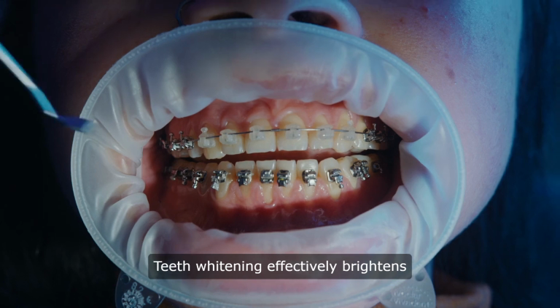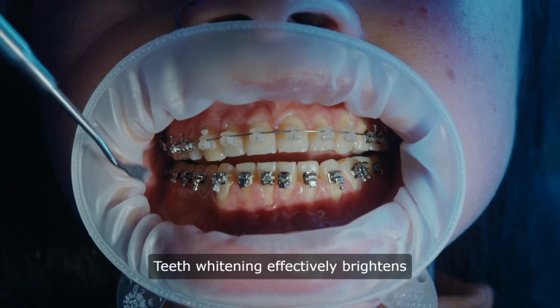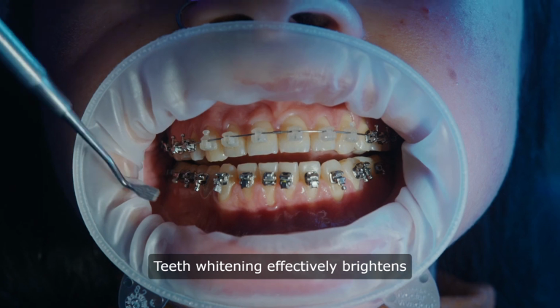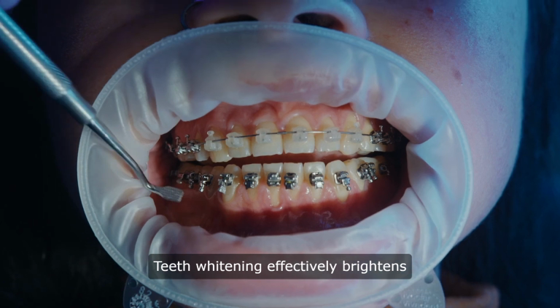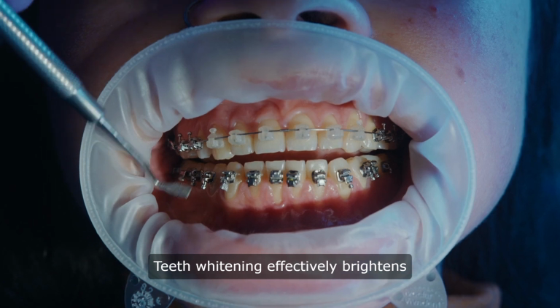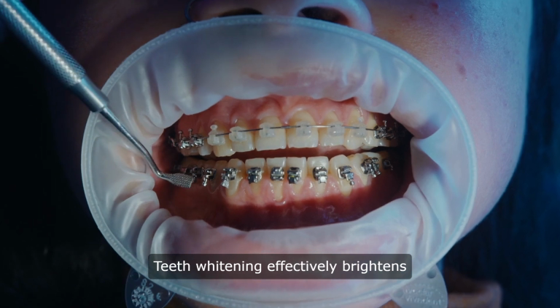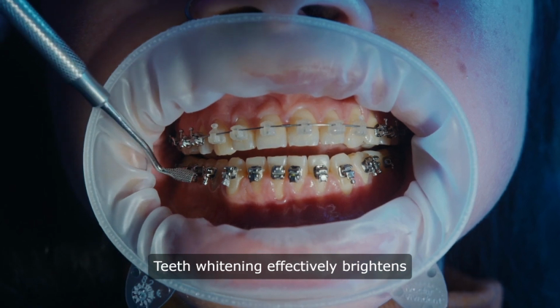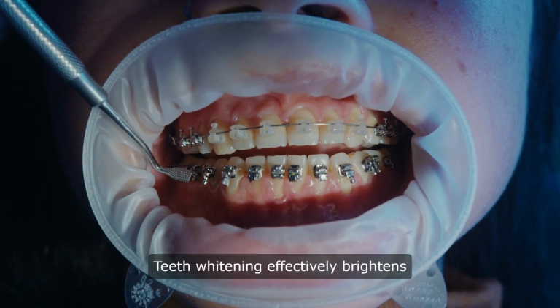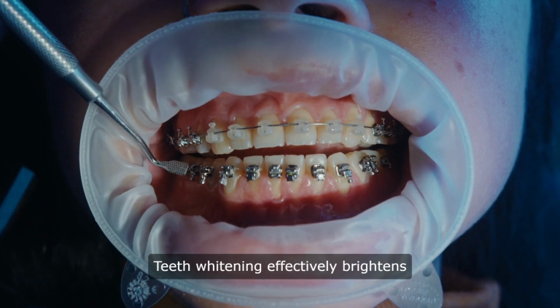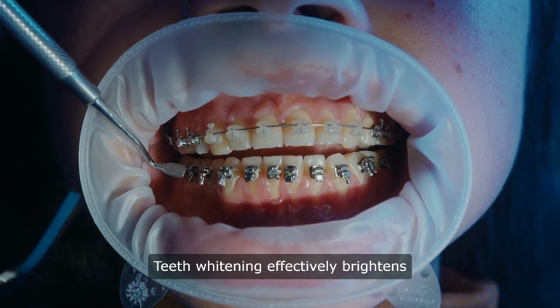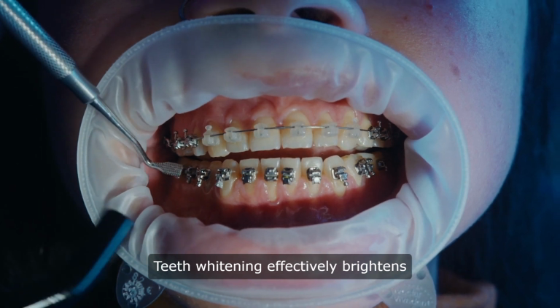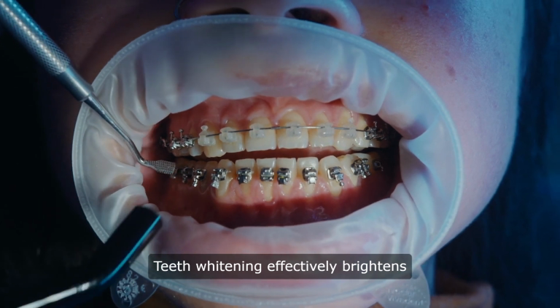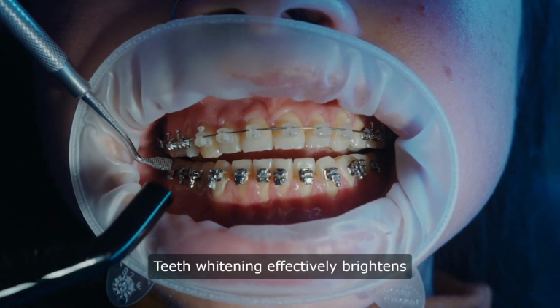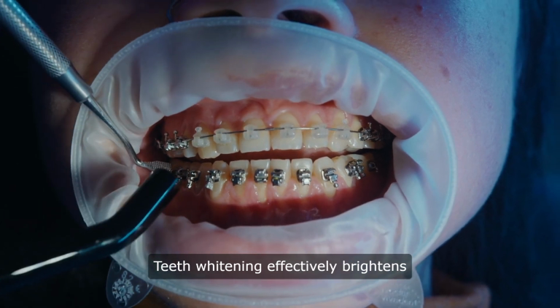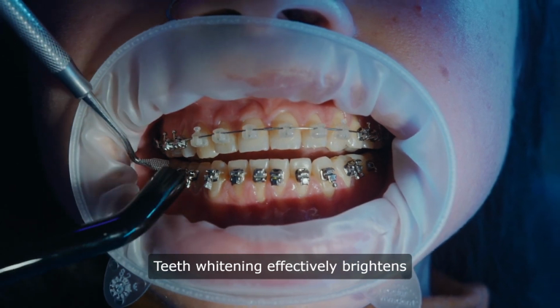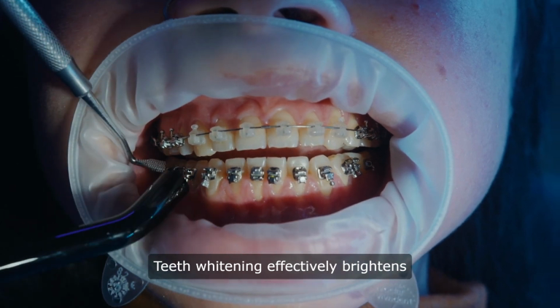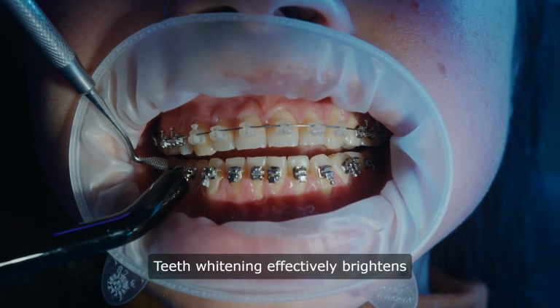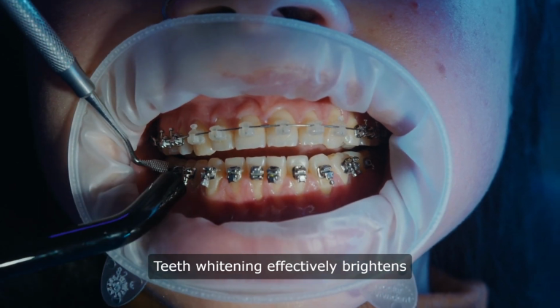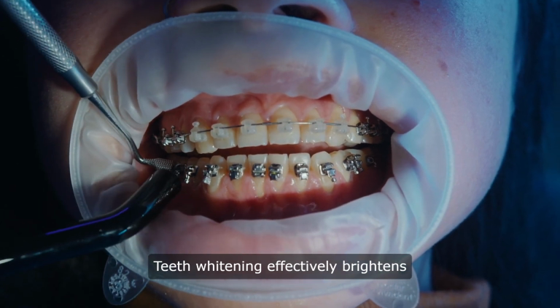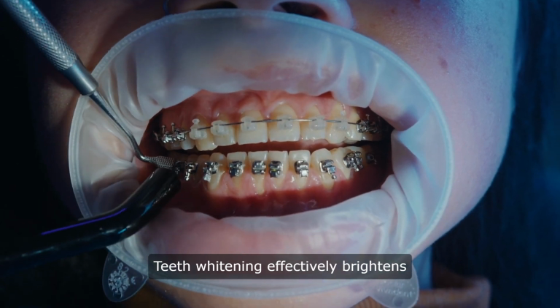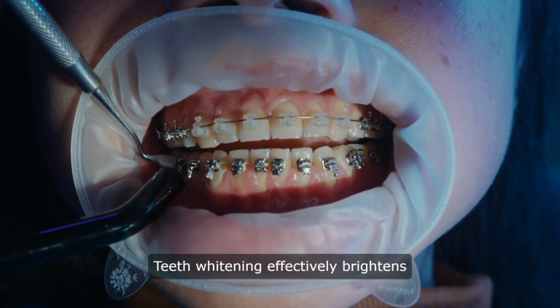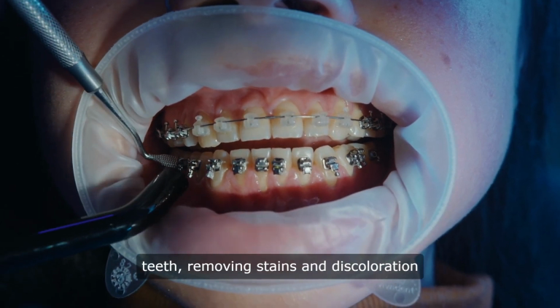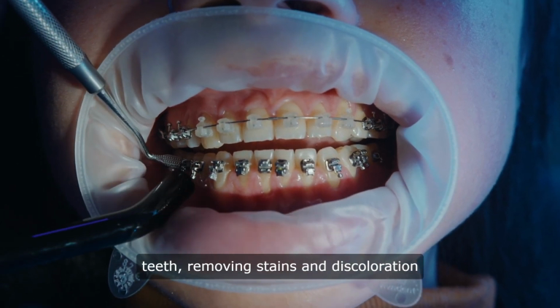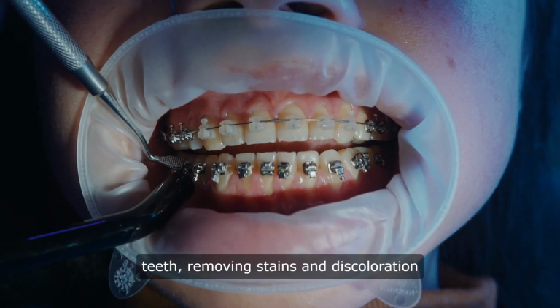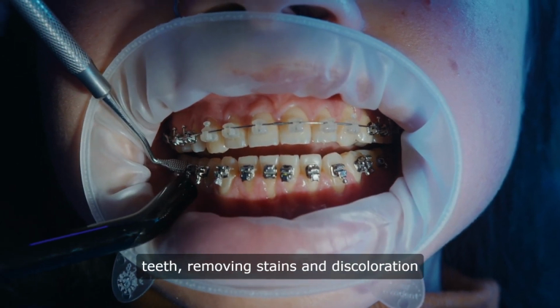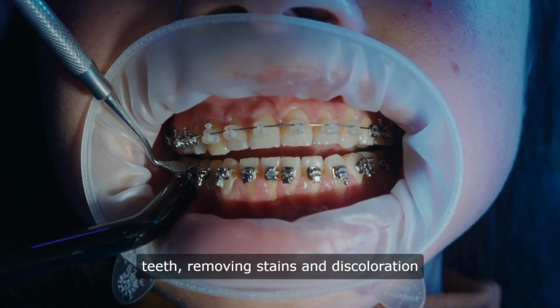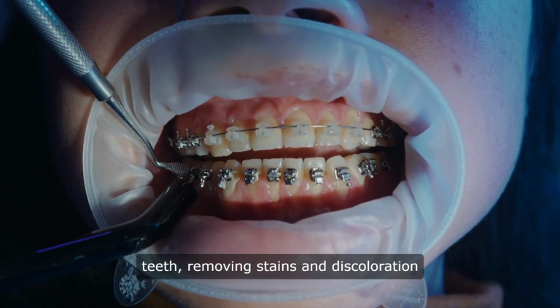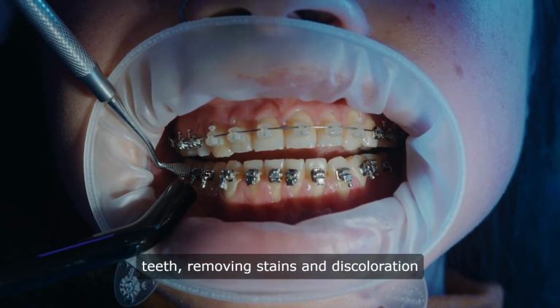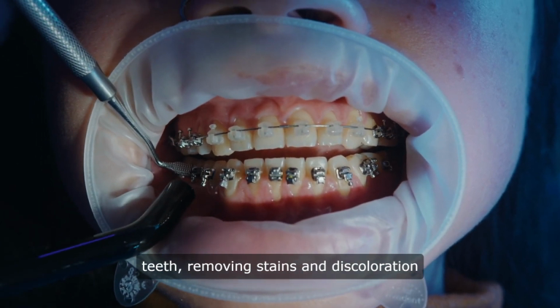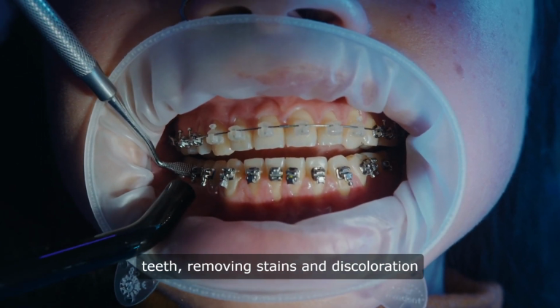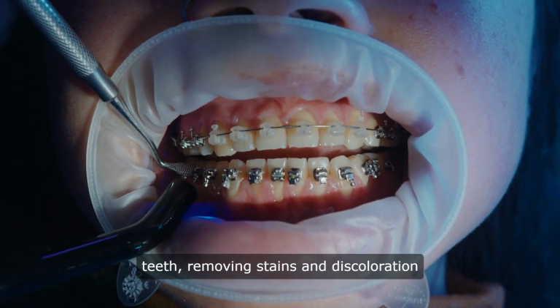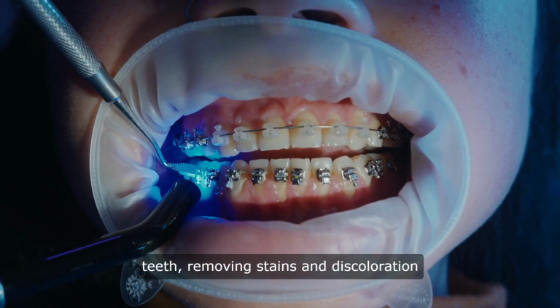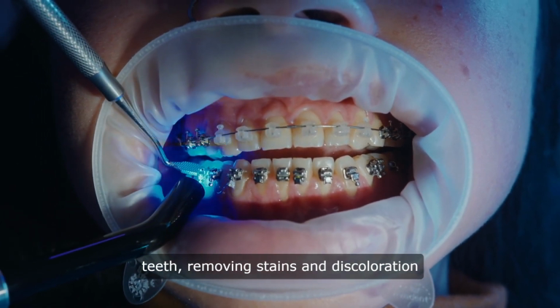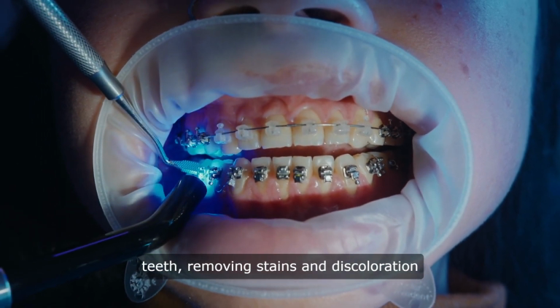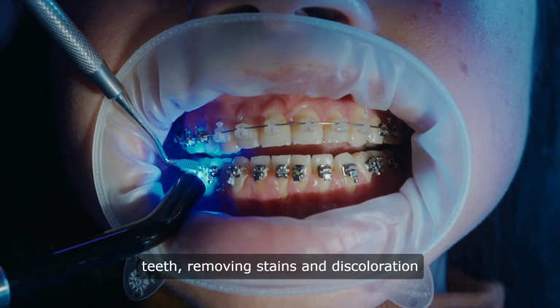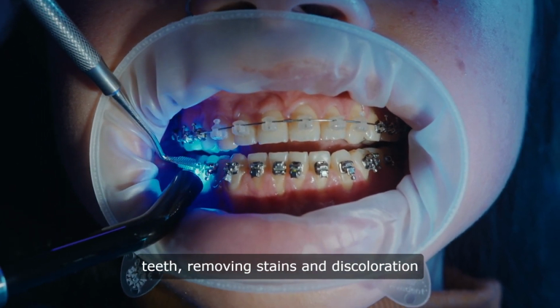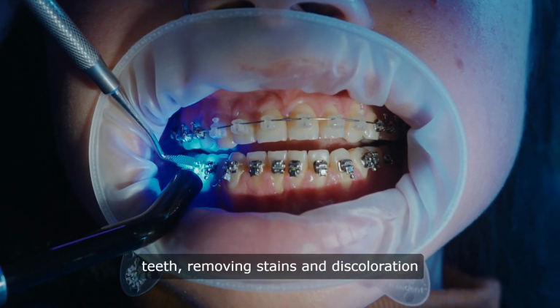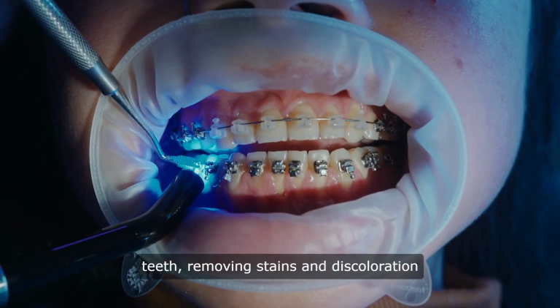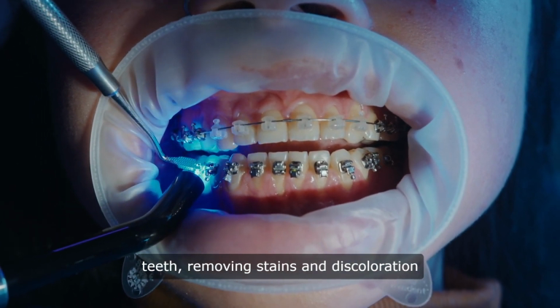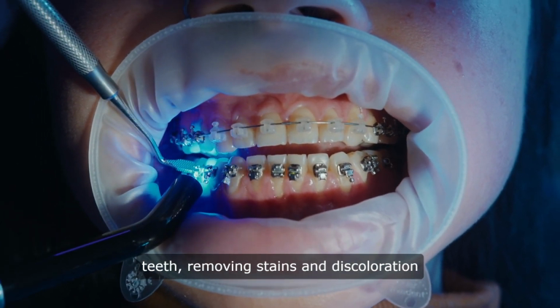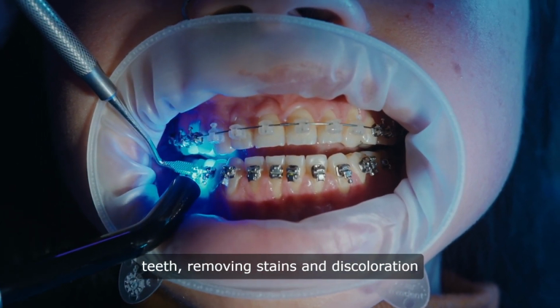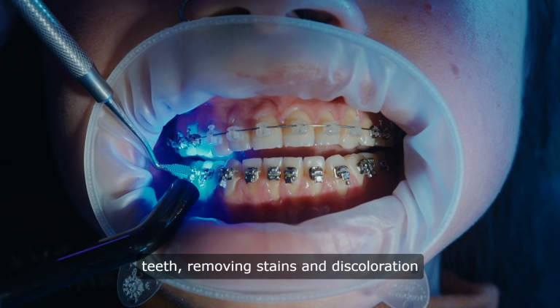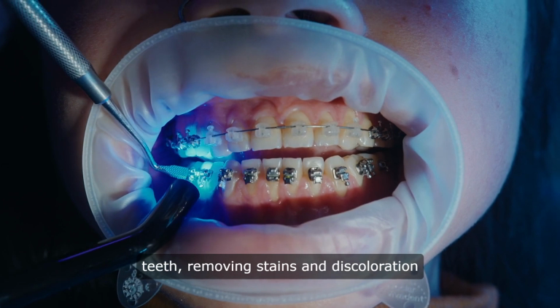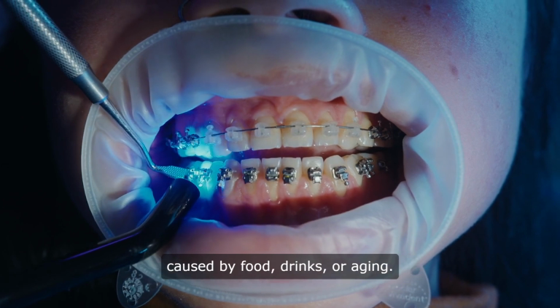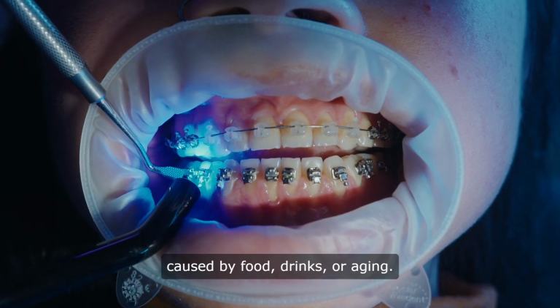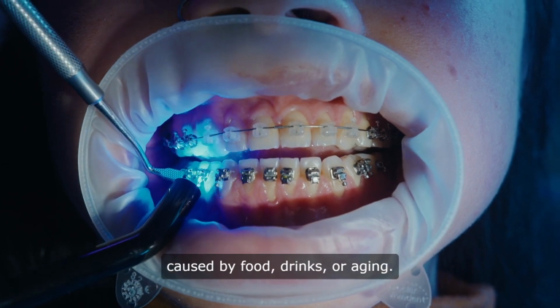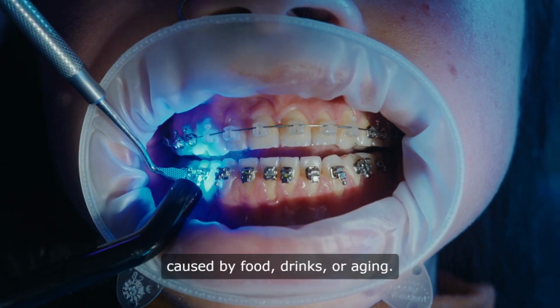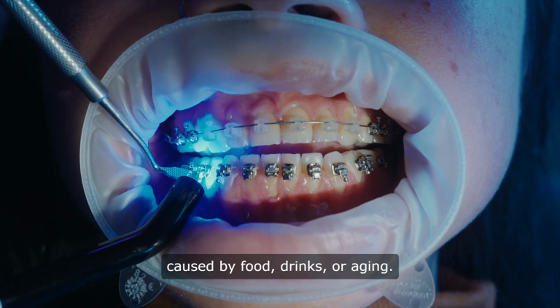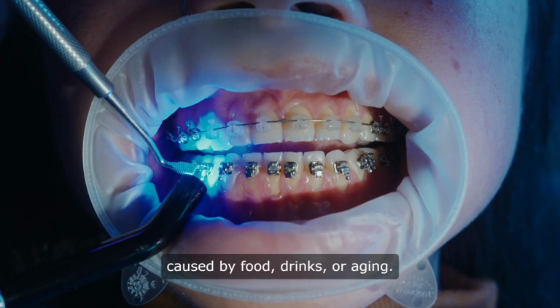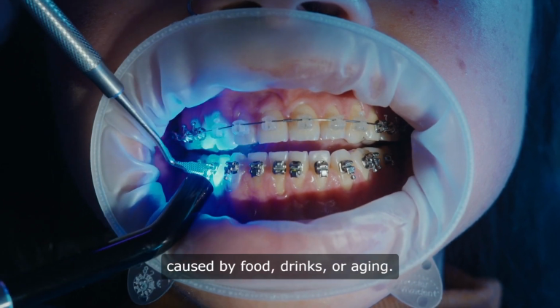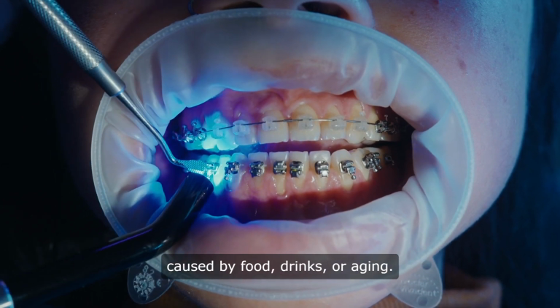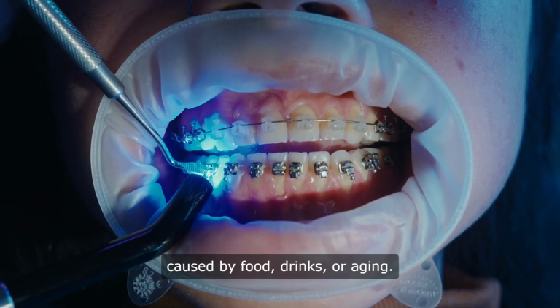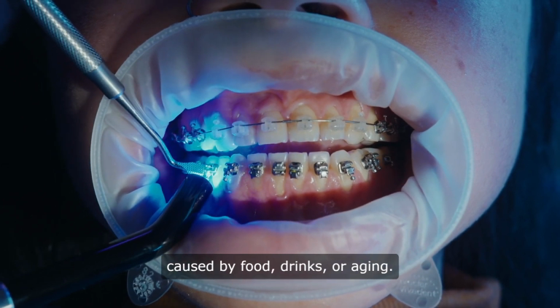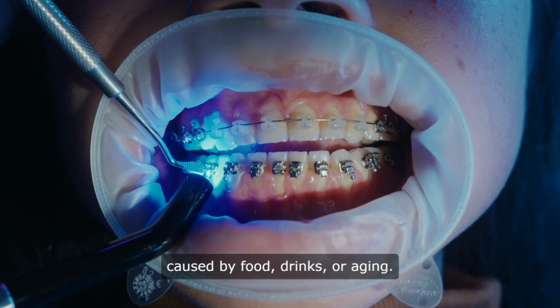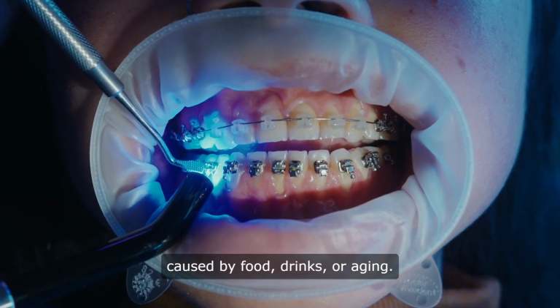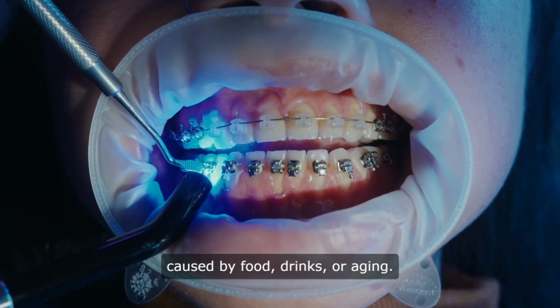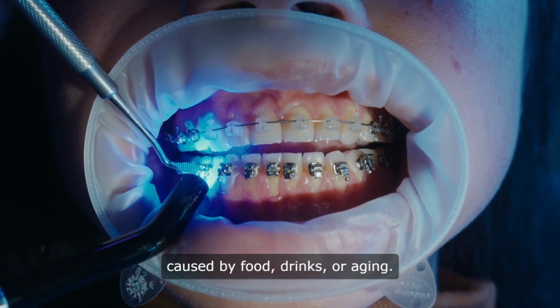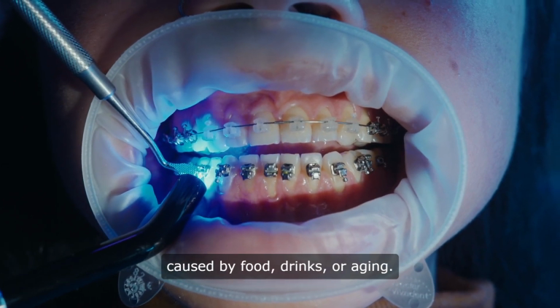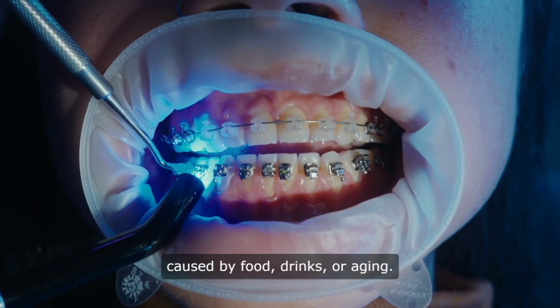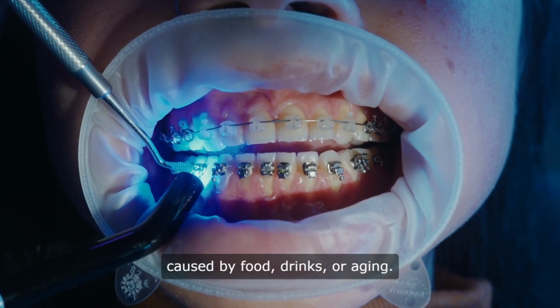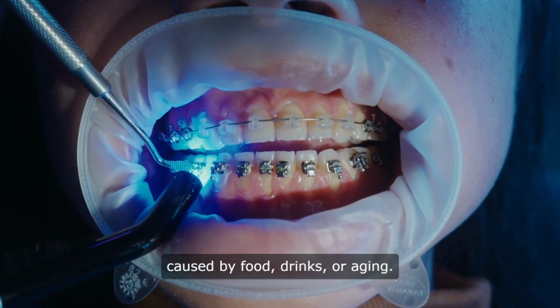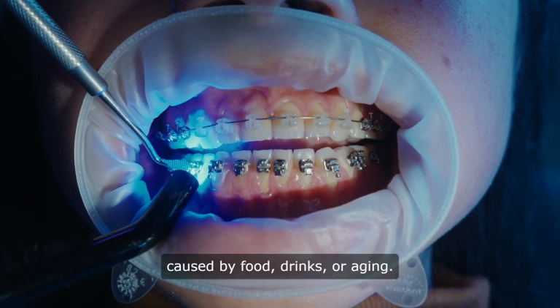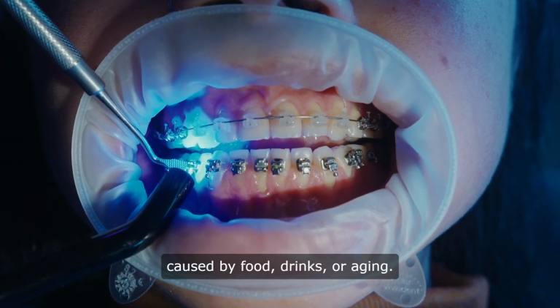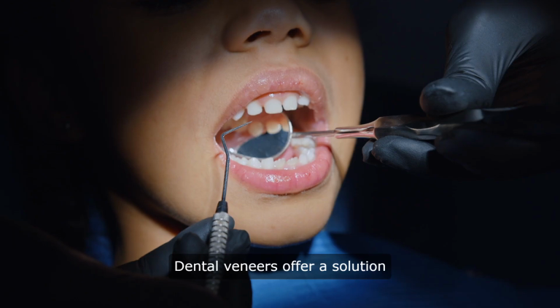Teeth whitening effectively brightens teeth, removing stains and discoloration caused by food, drinks, or aging.